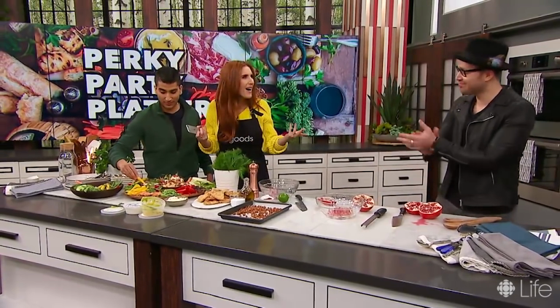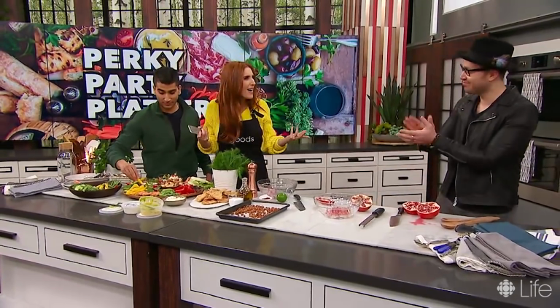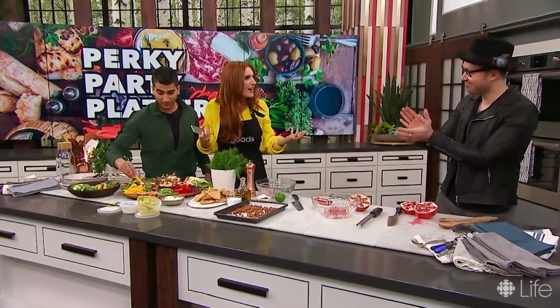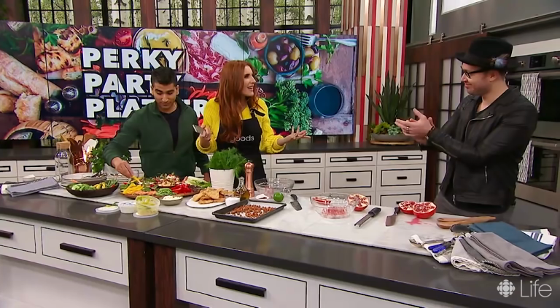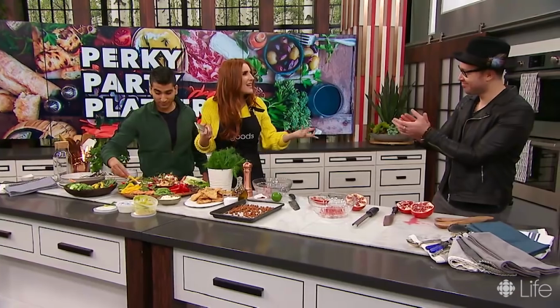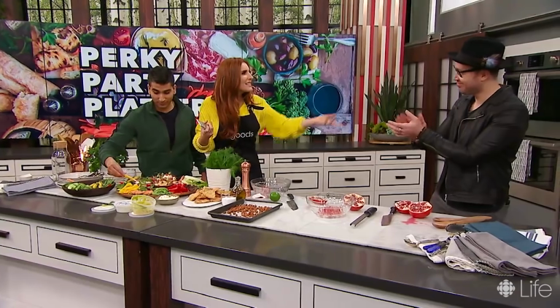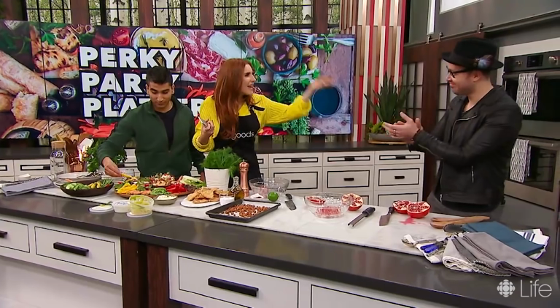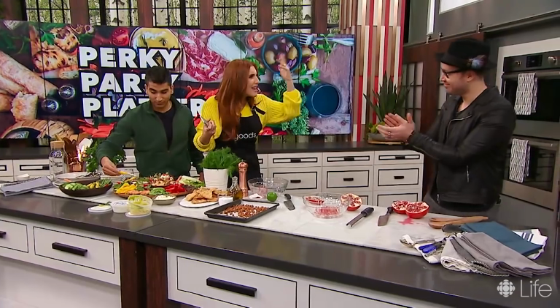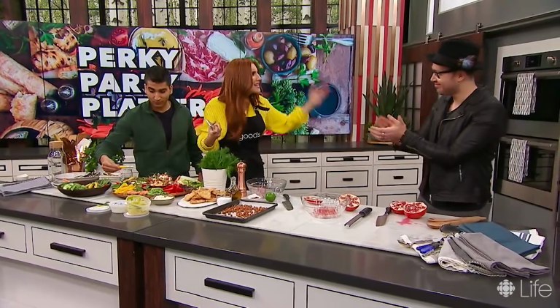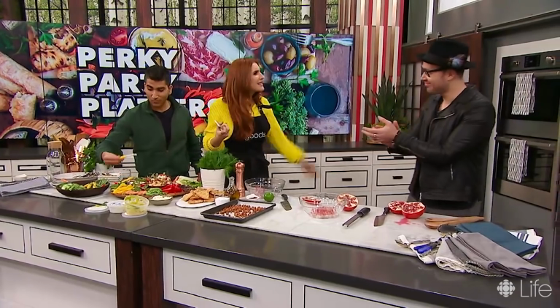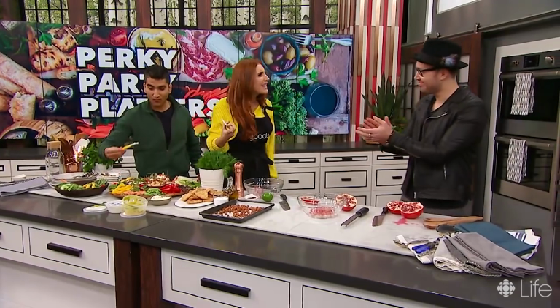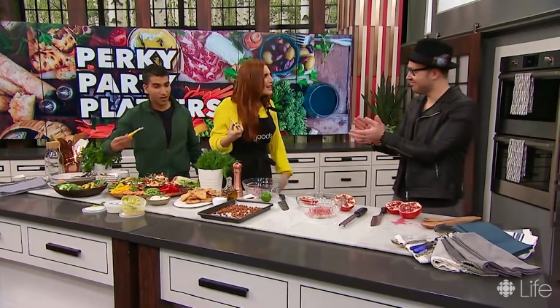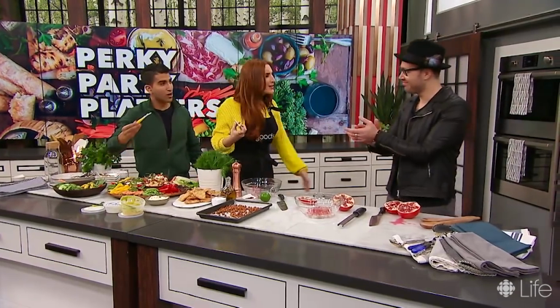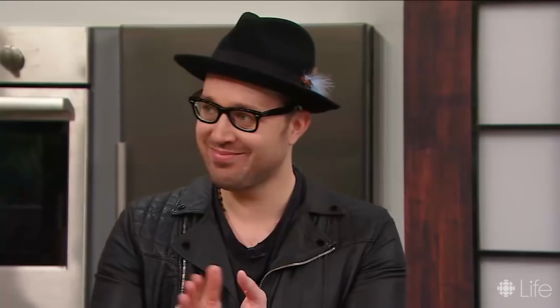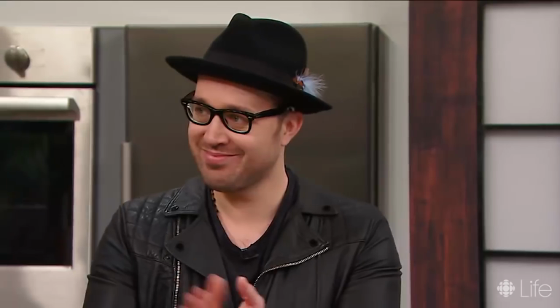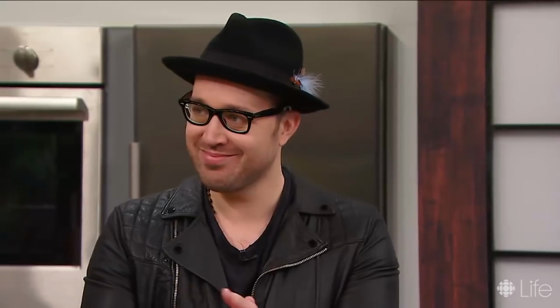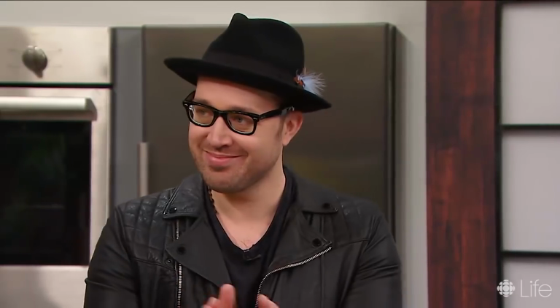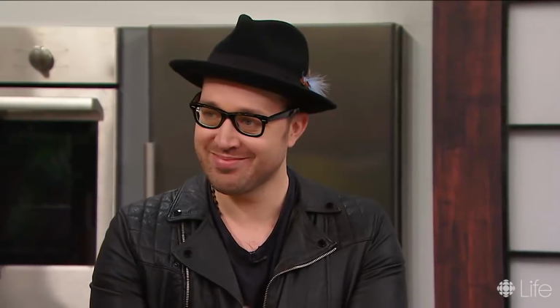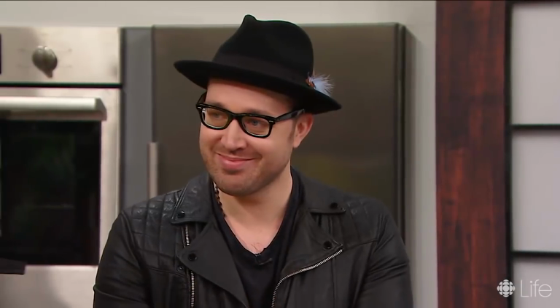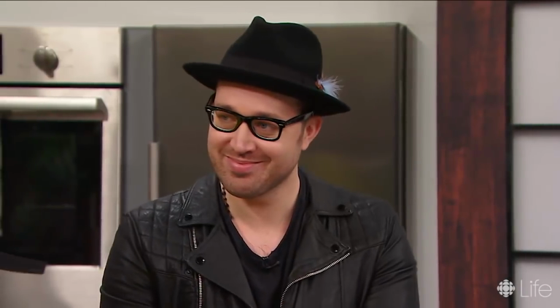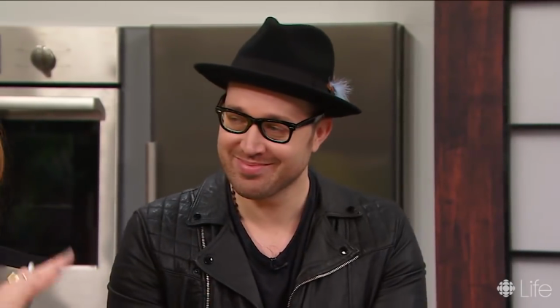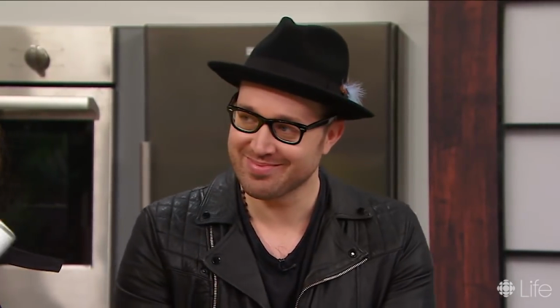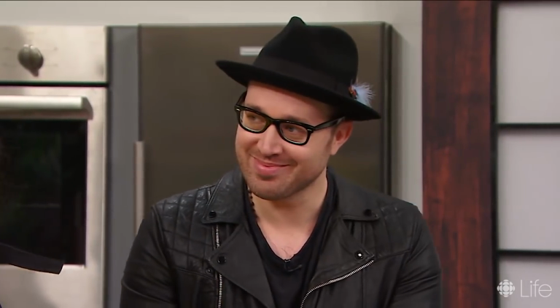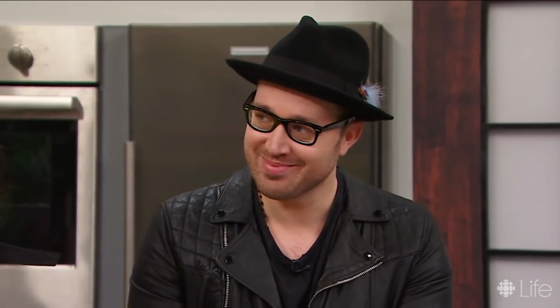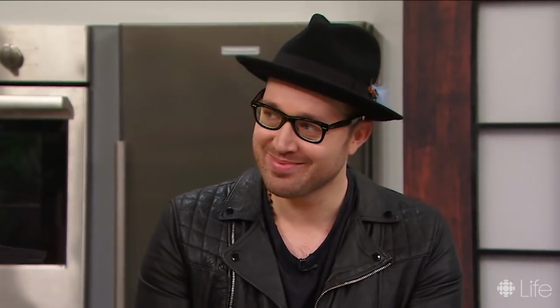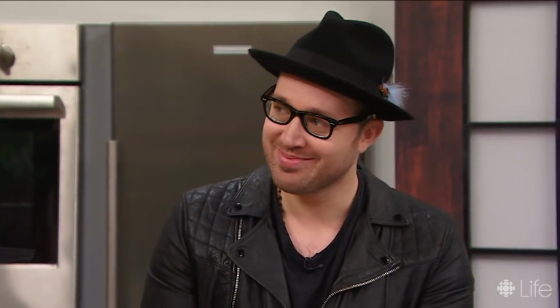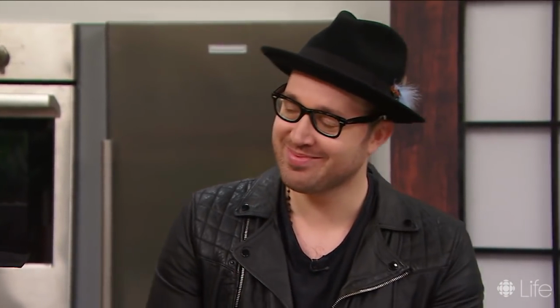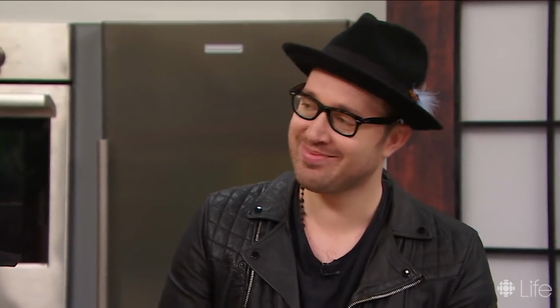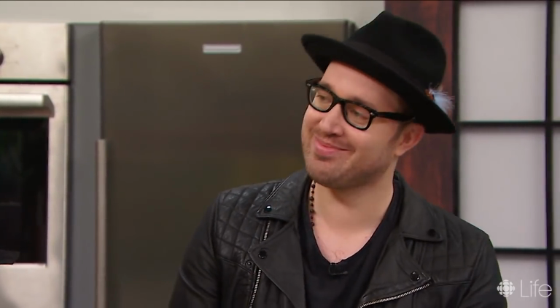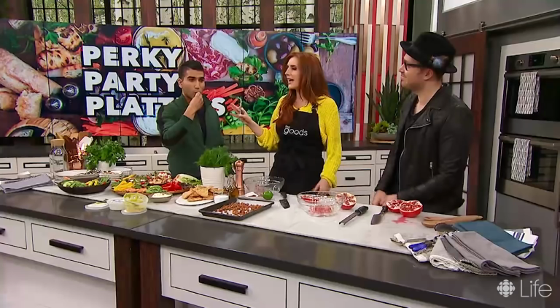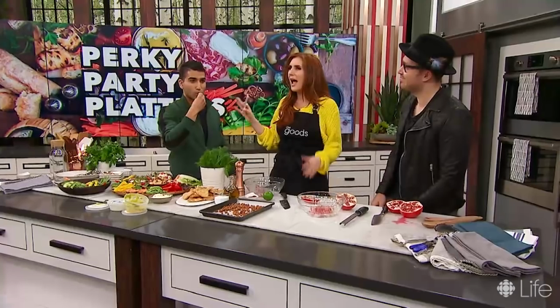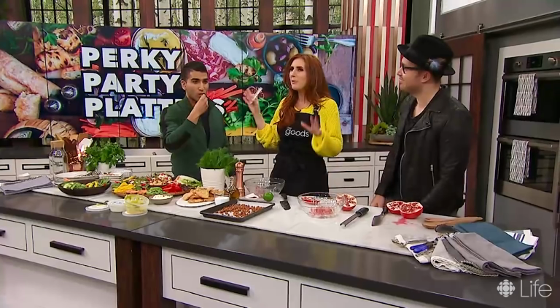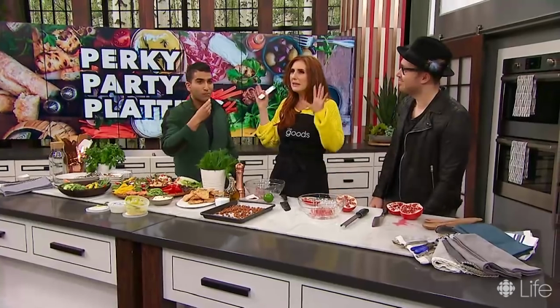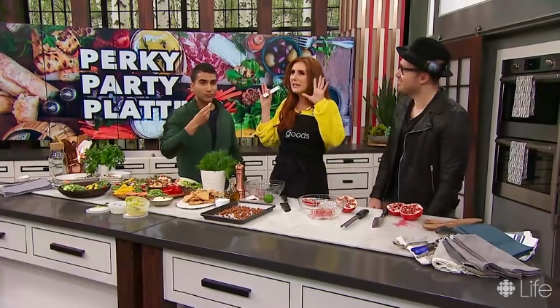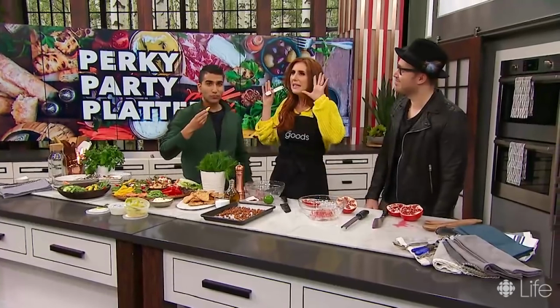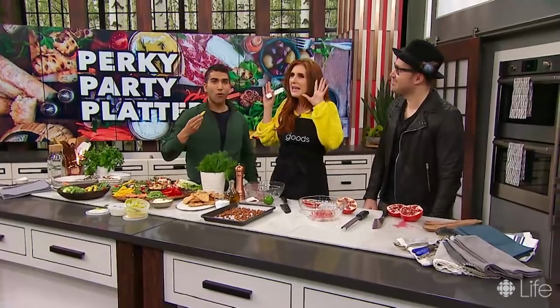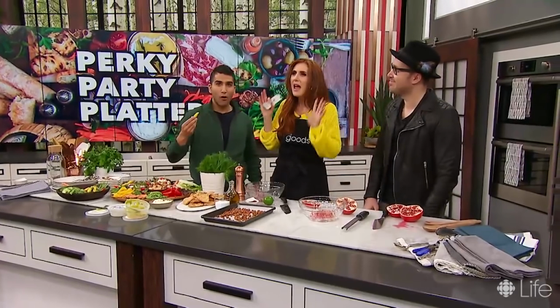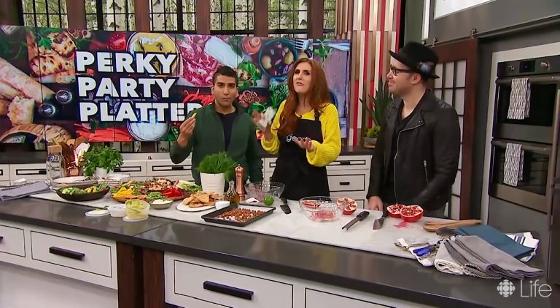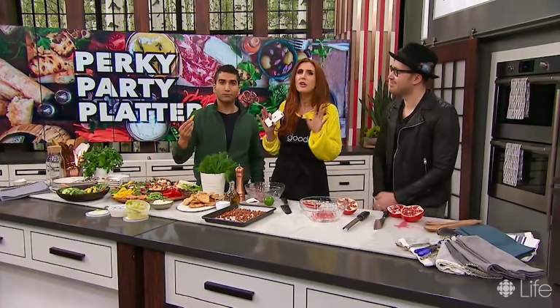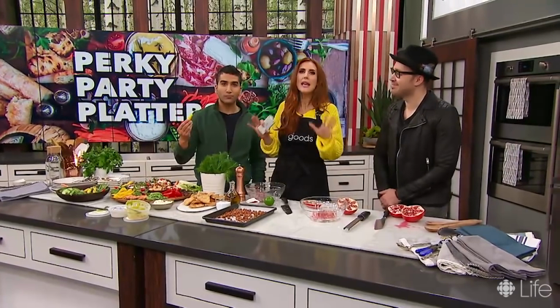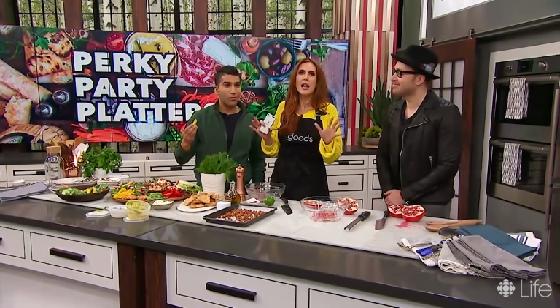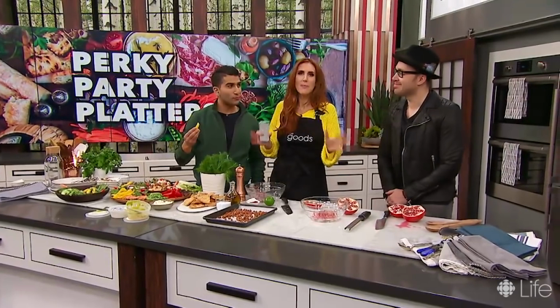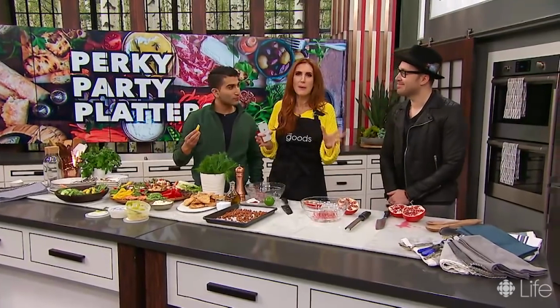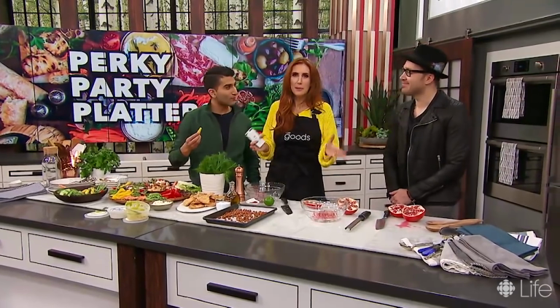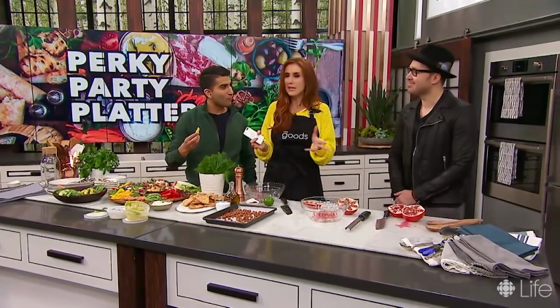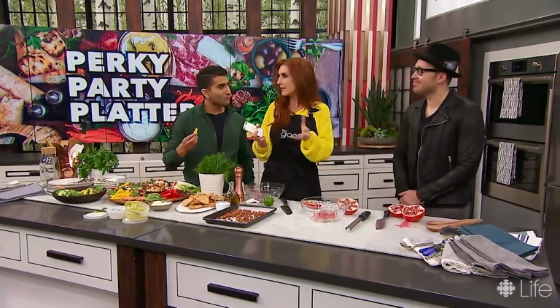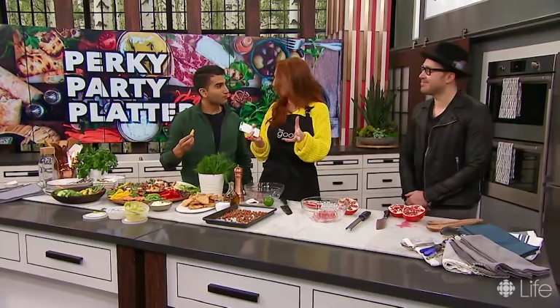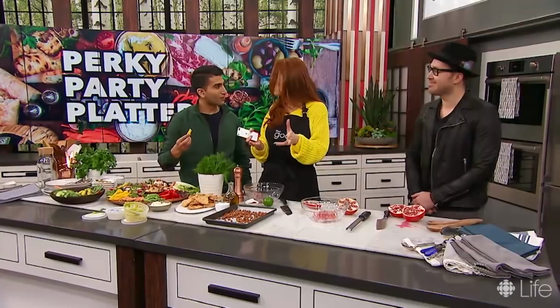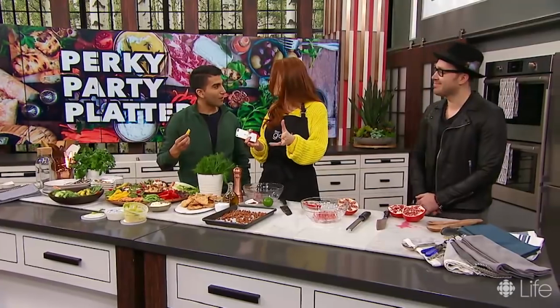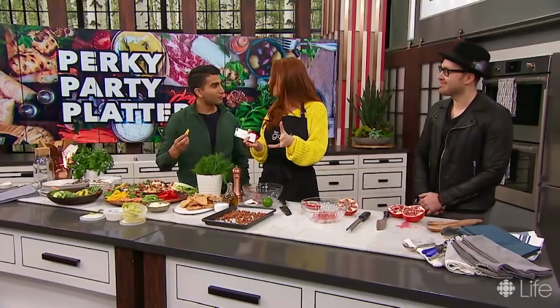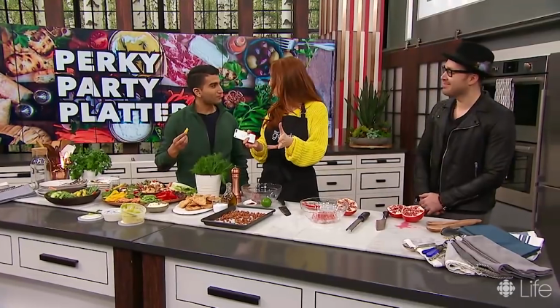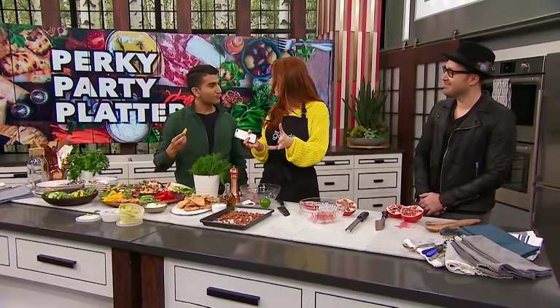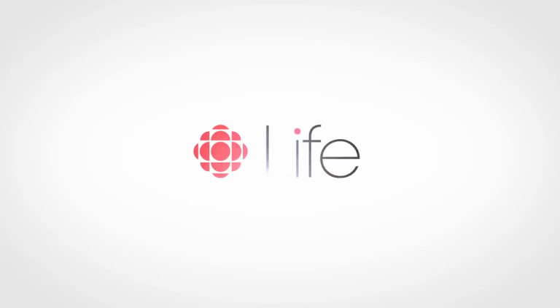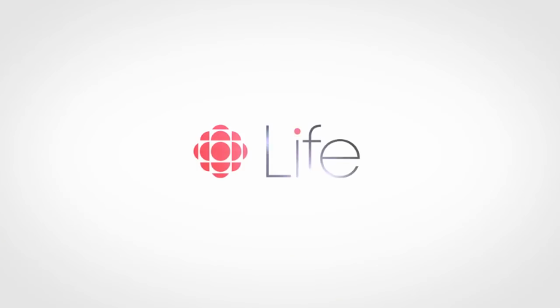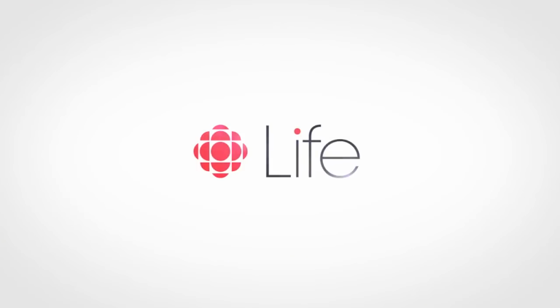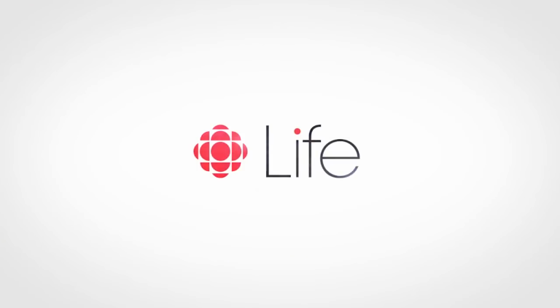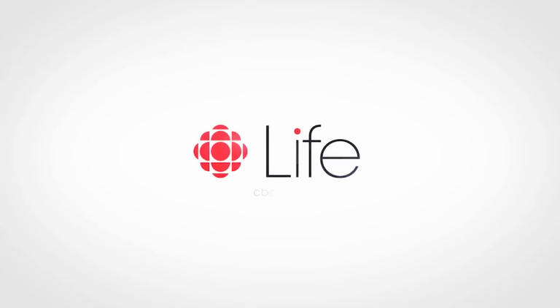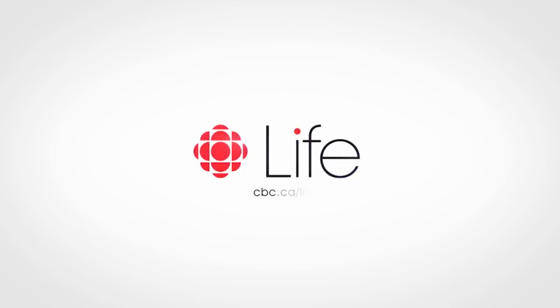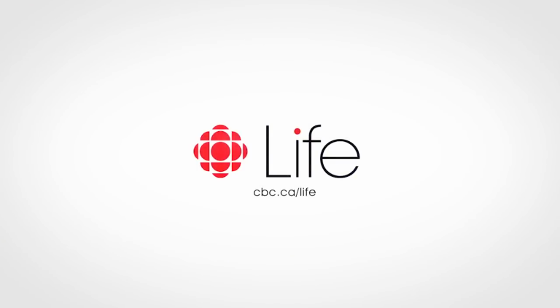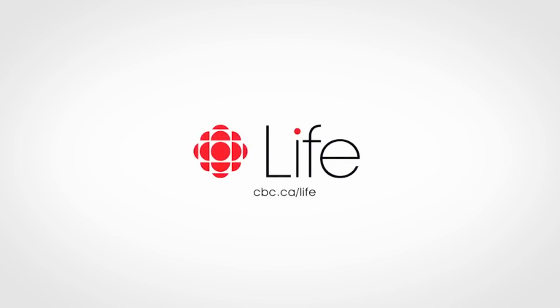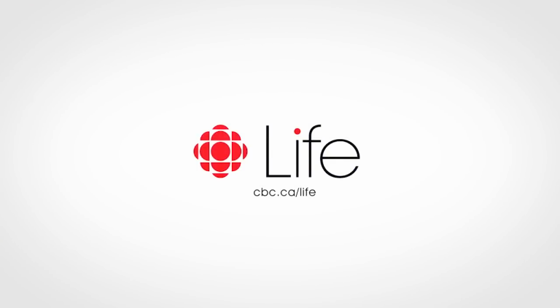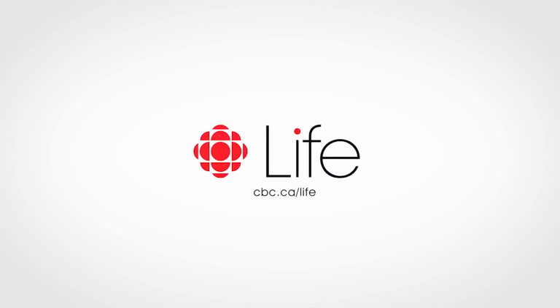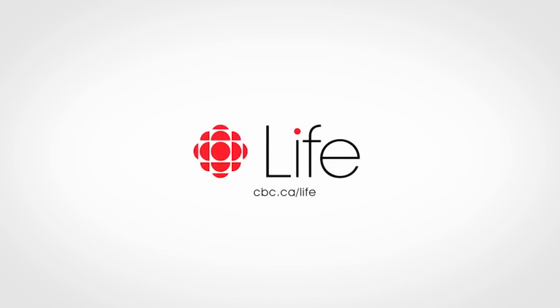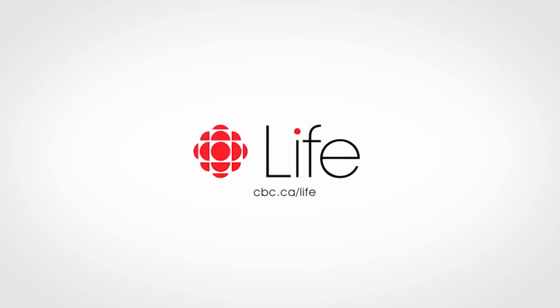Dennis, thank you so much — you're the man. Safe to say I will never get out my plastic grocery store veggie tray ever again.